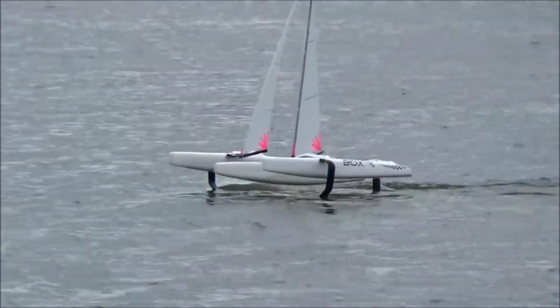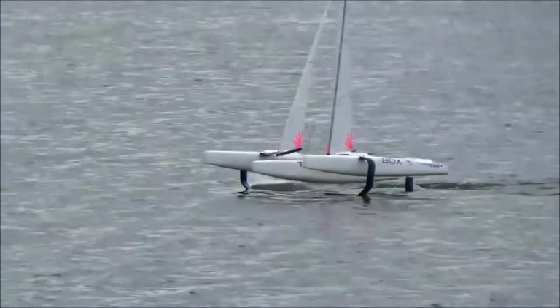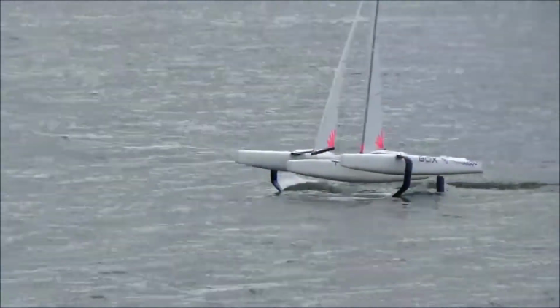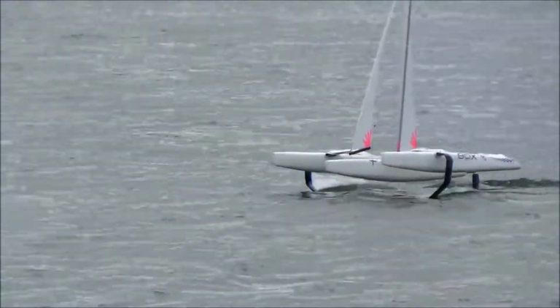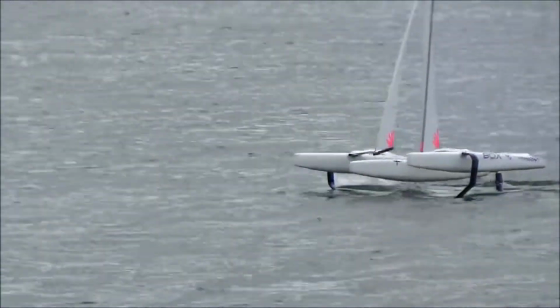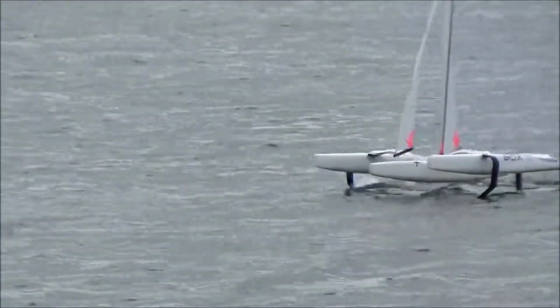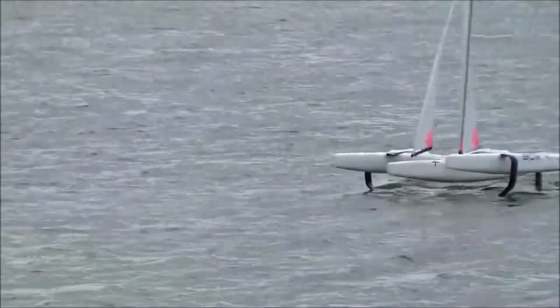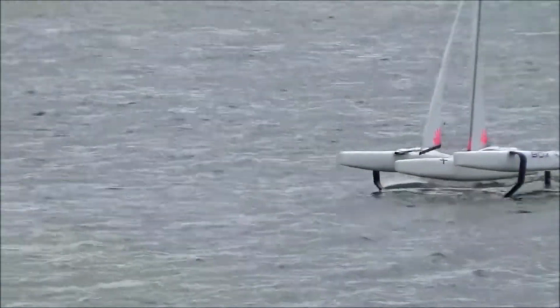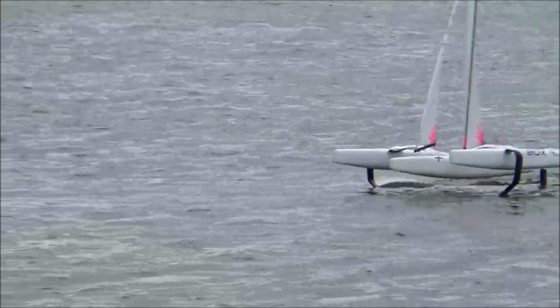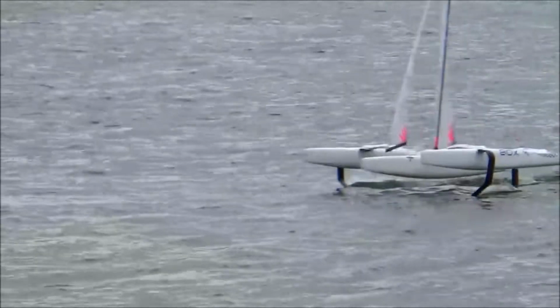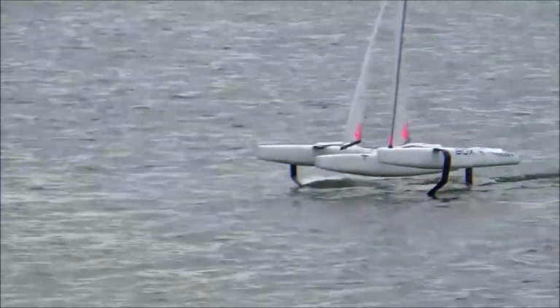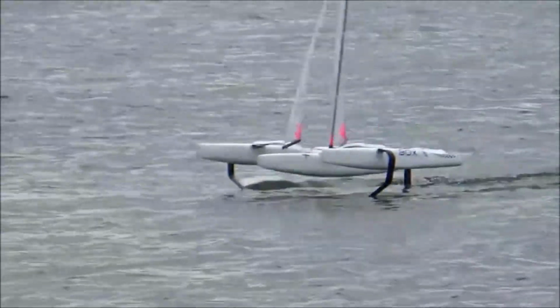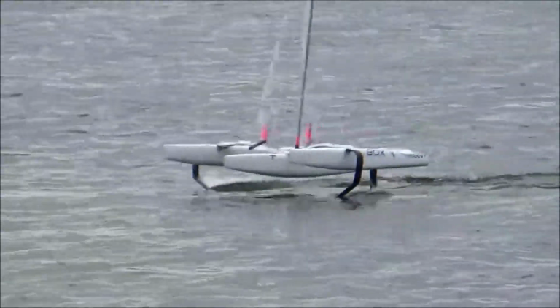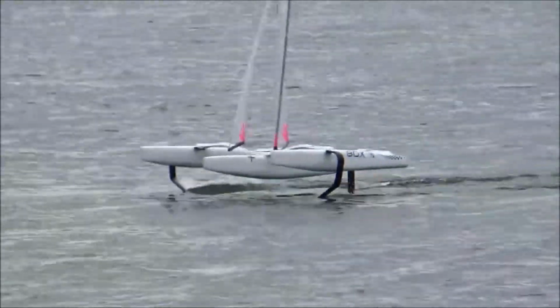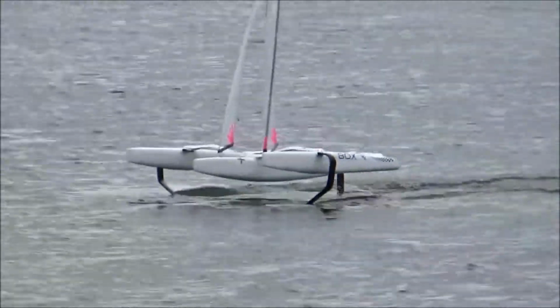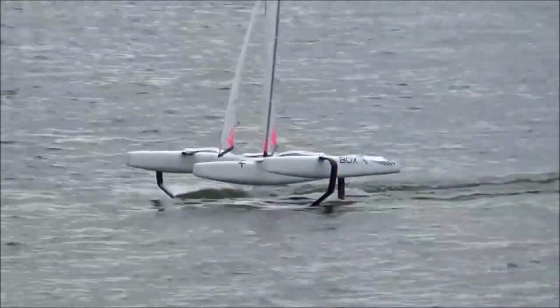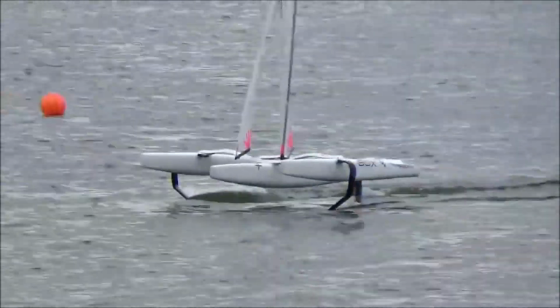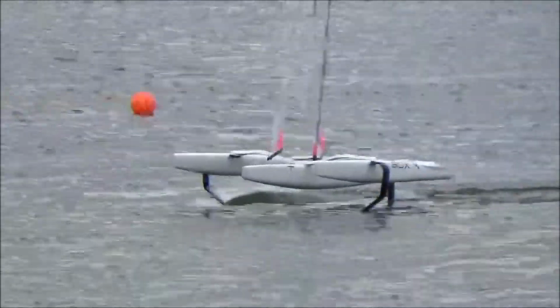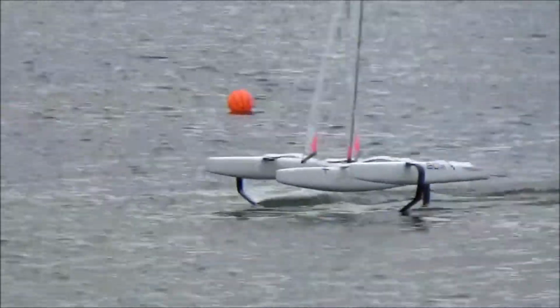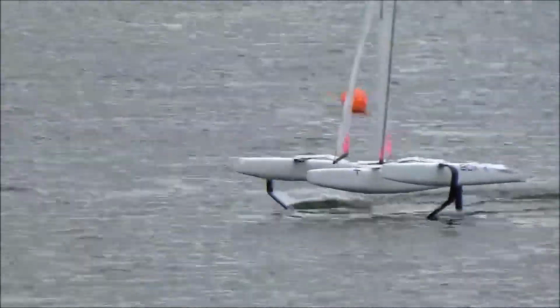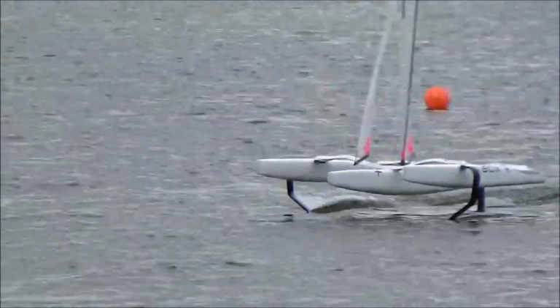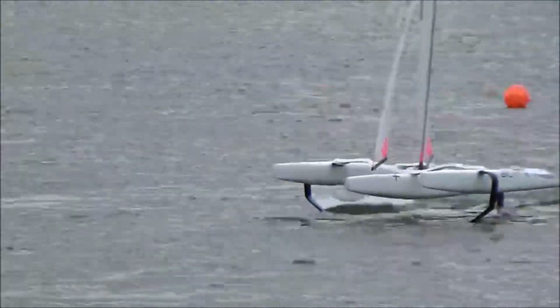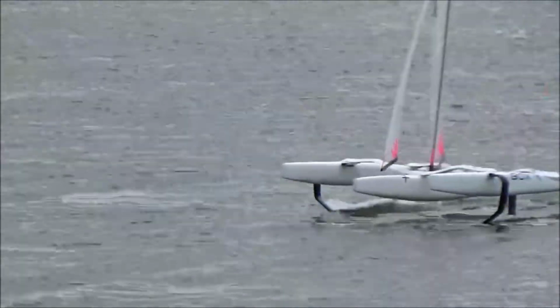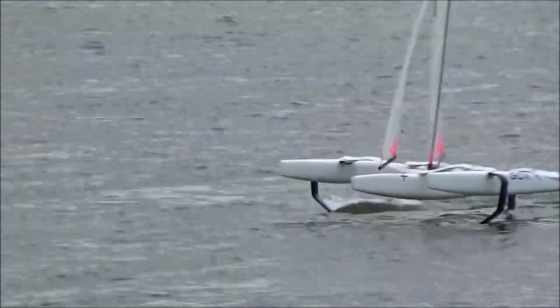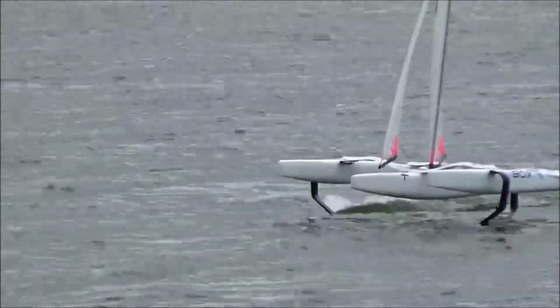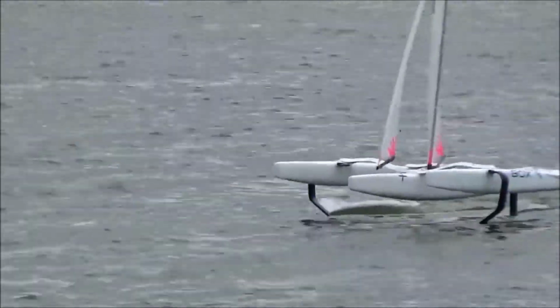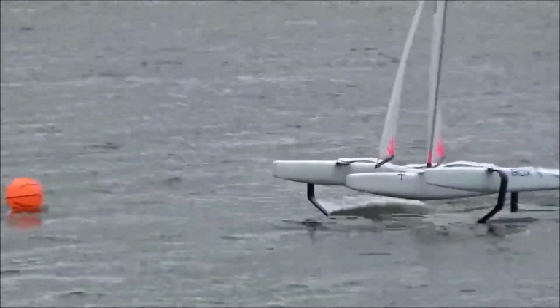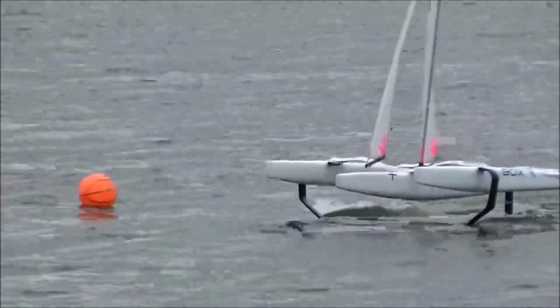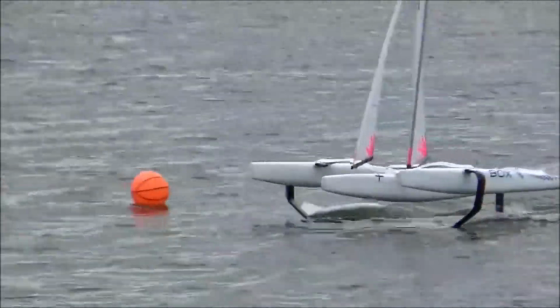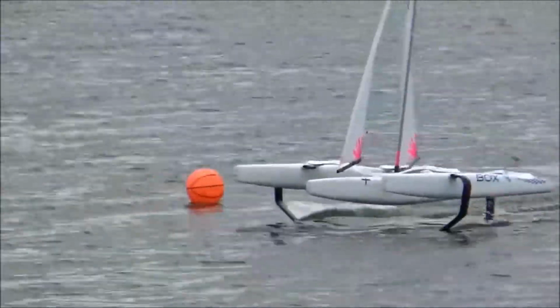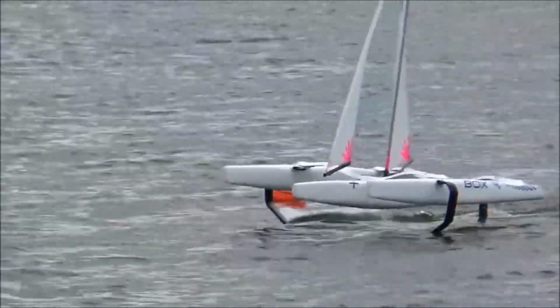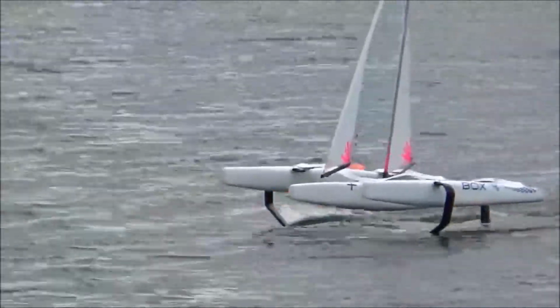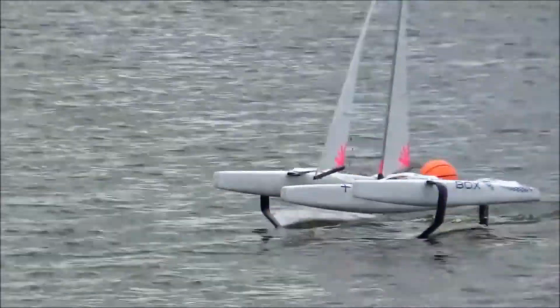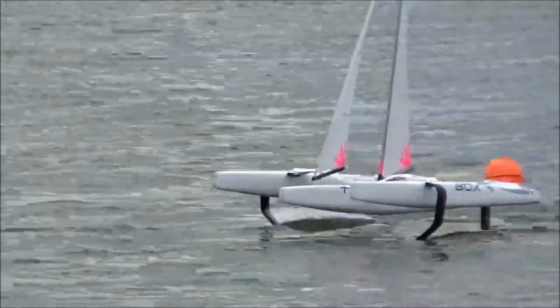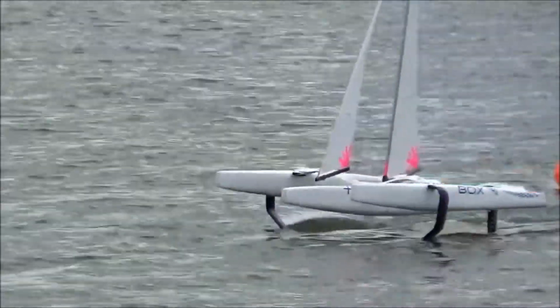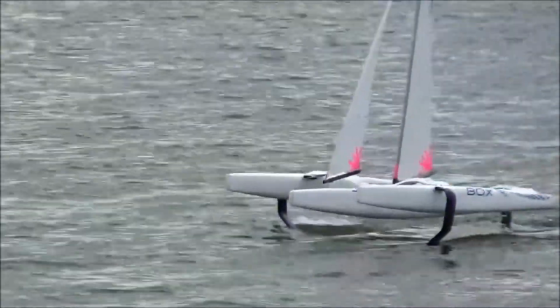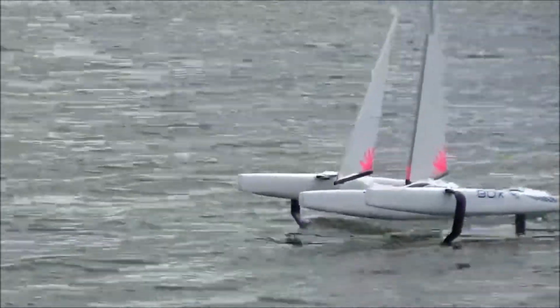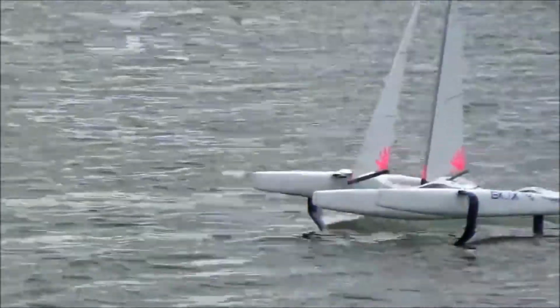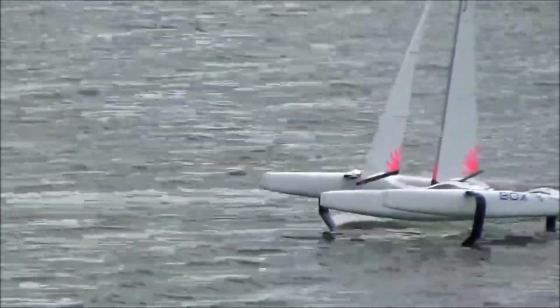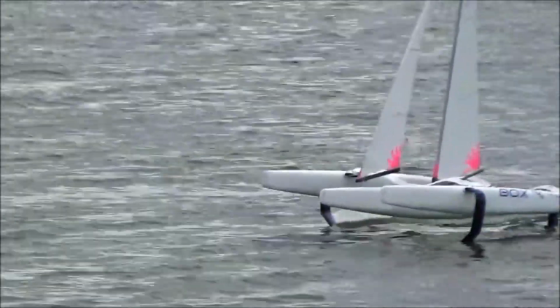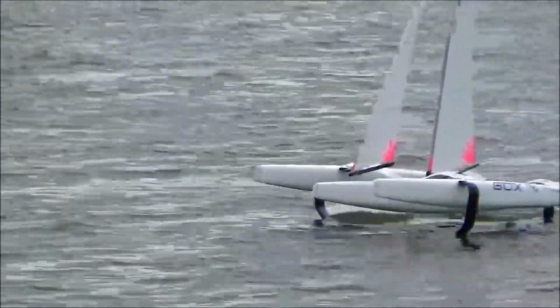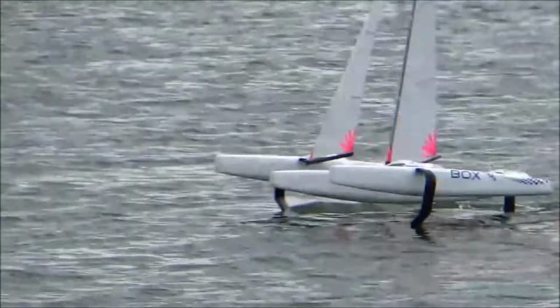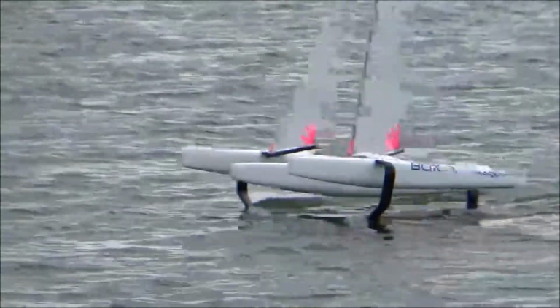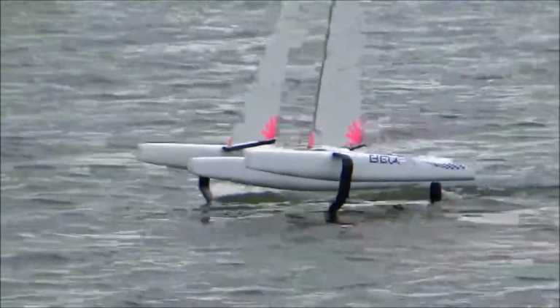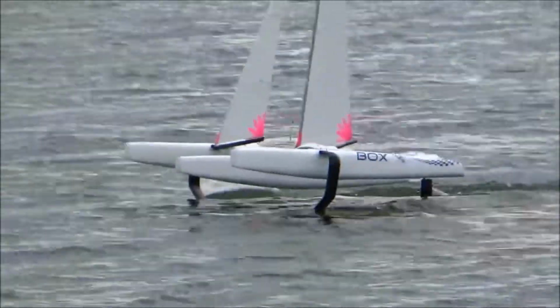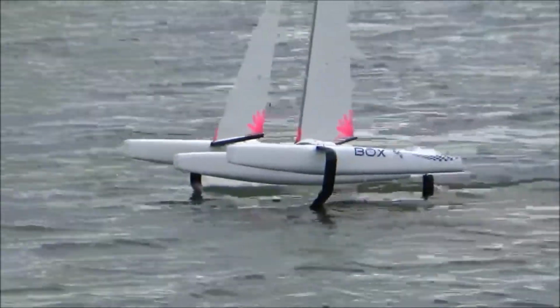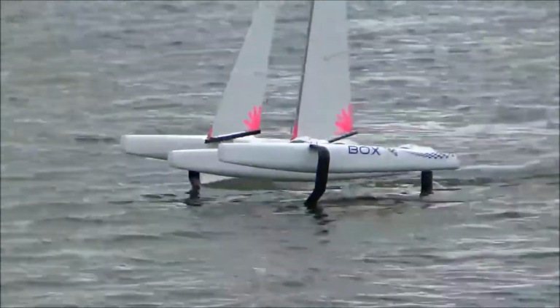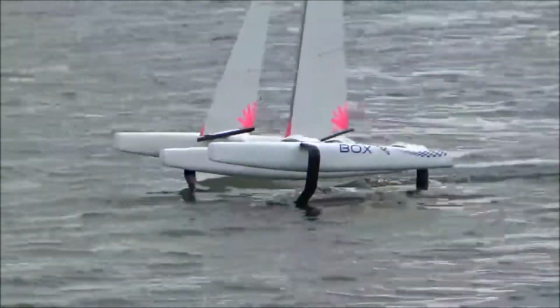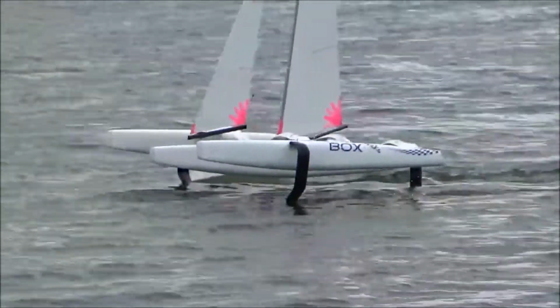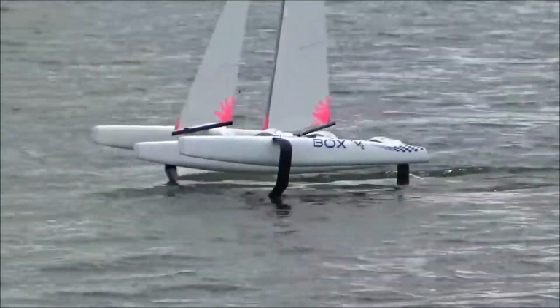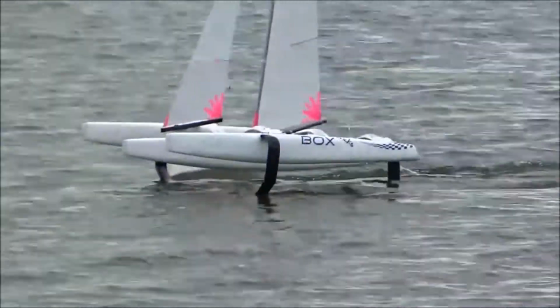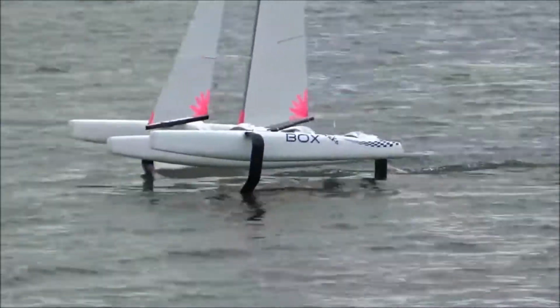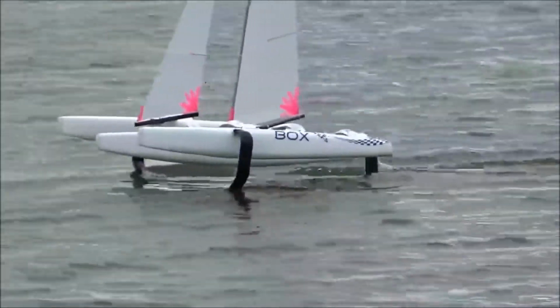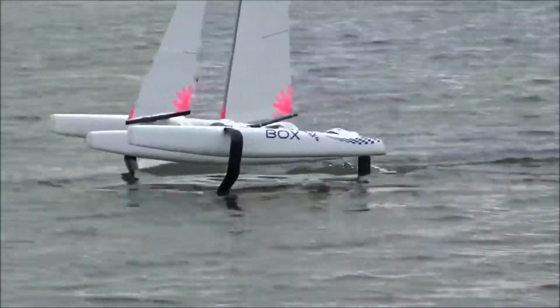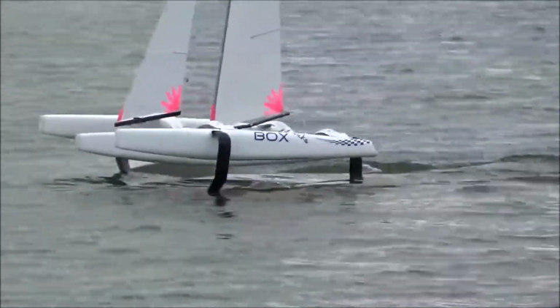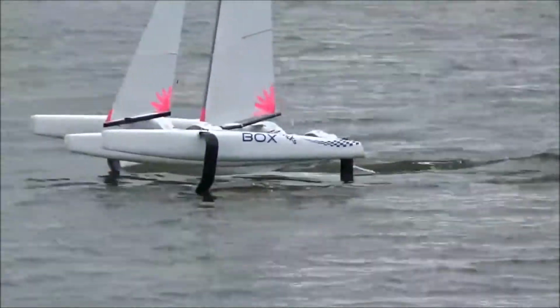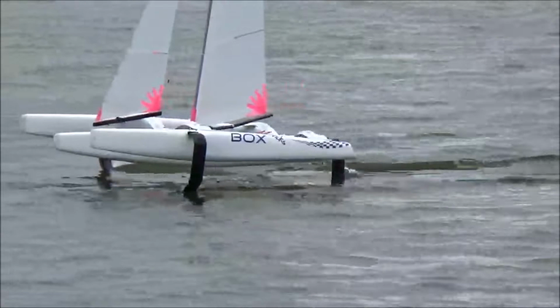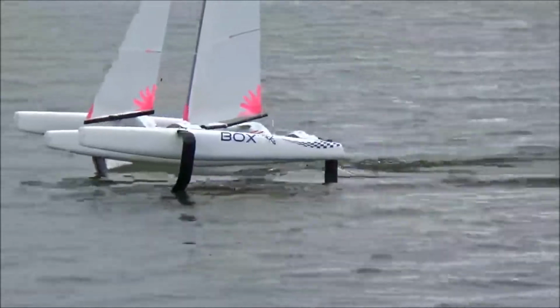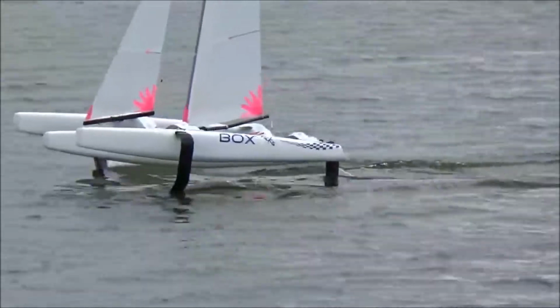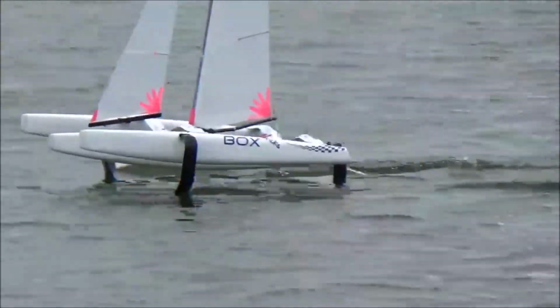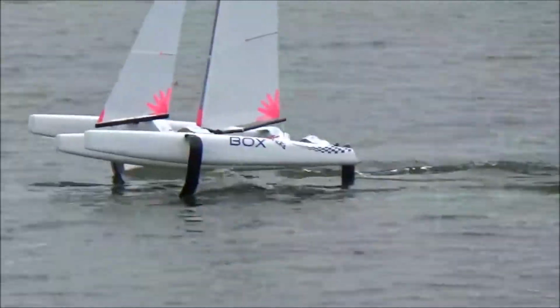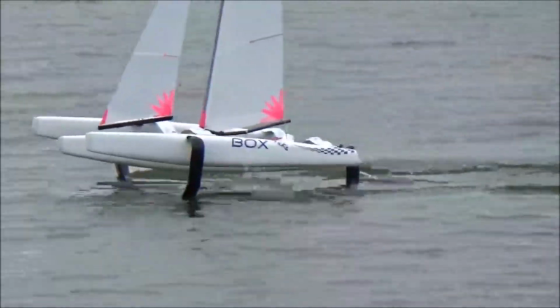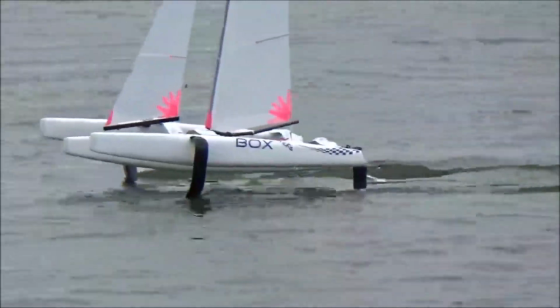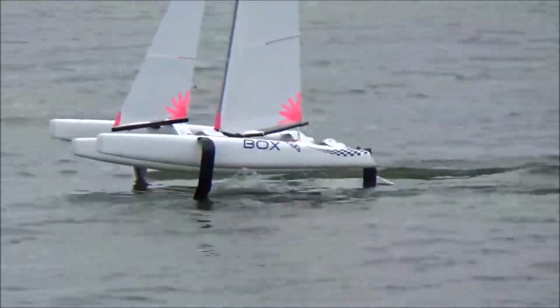But these are all easy to resolve, and it was a relief to see the boat foiling as soon as it touched the water, which is very satisfying.